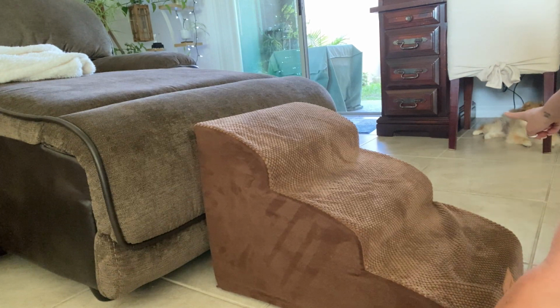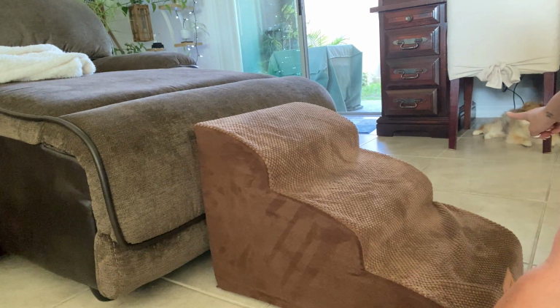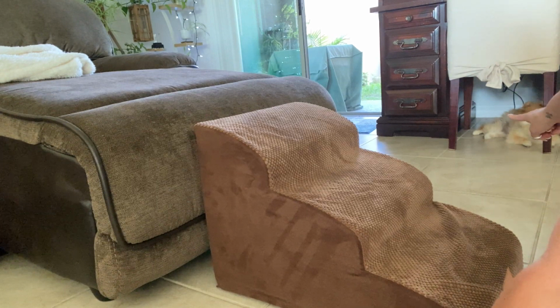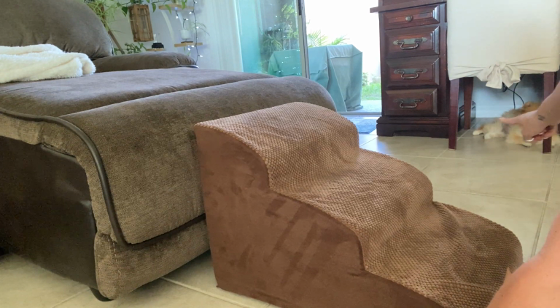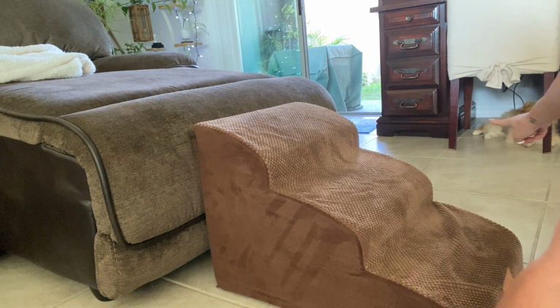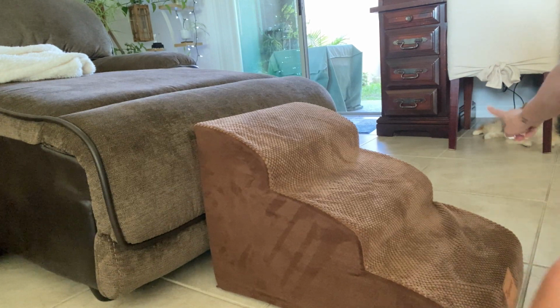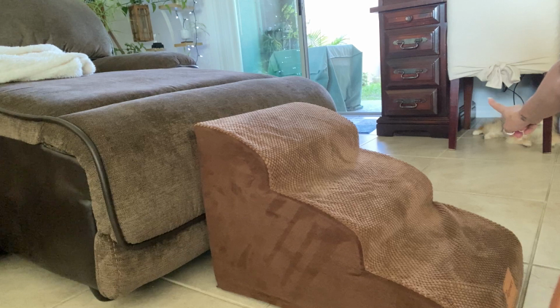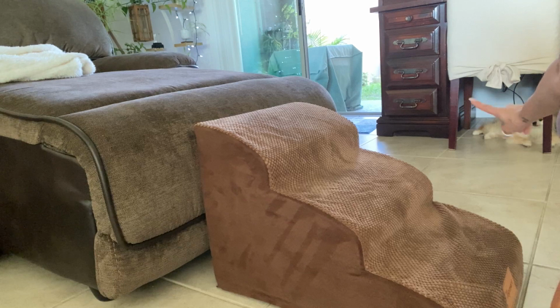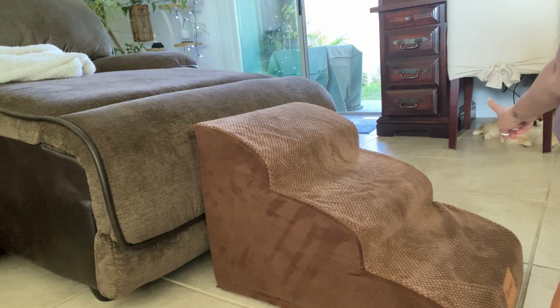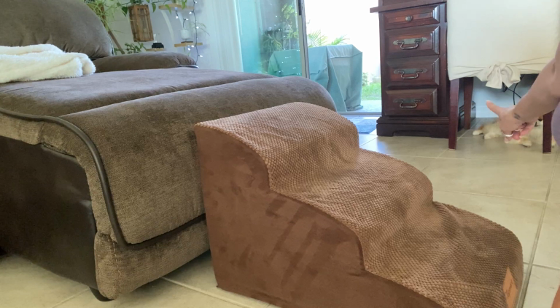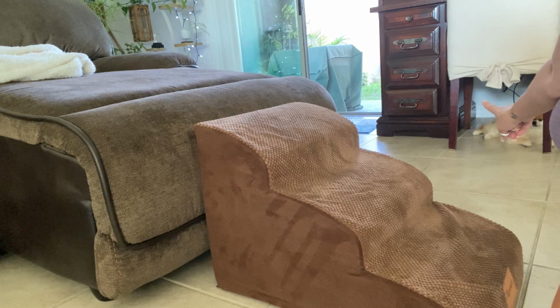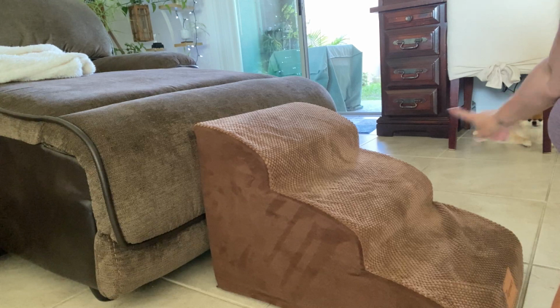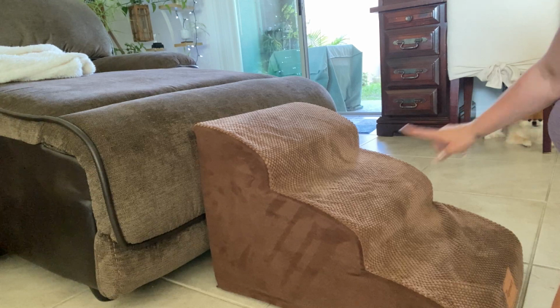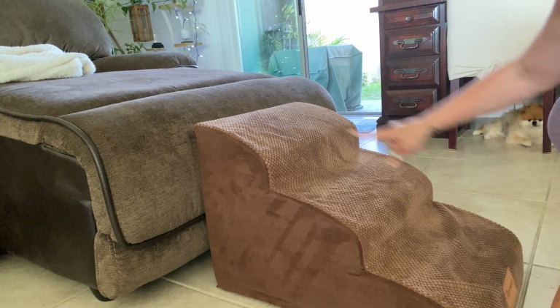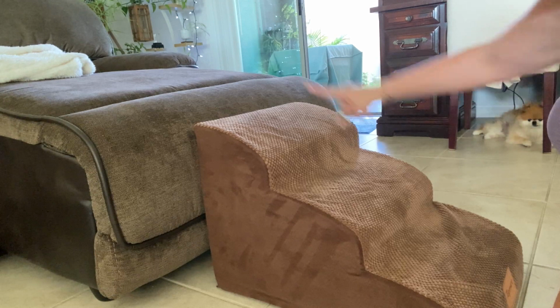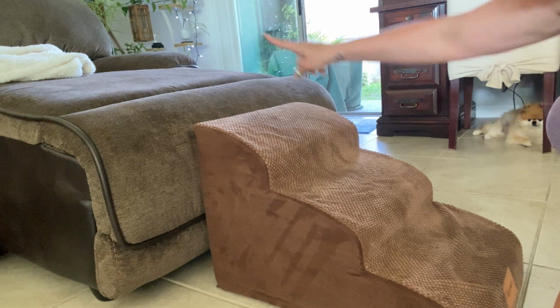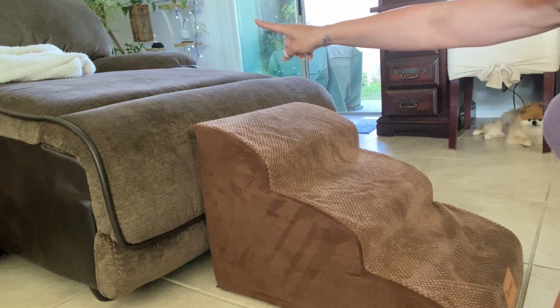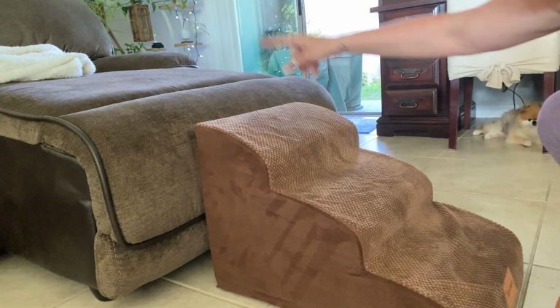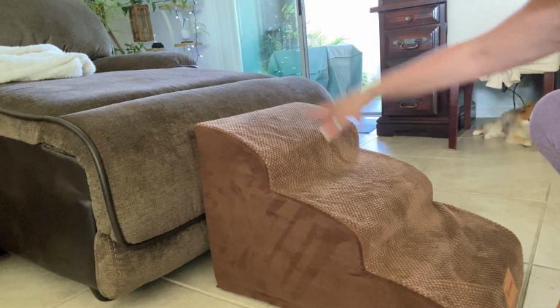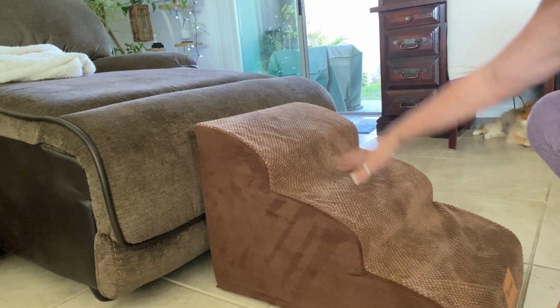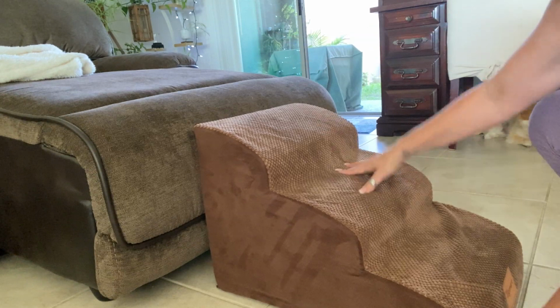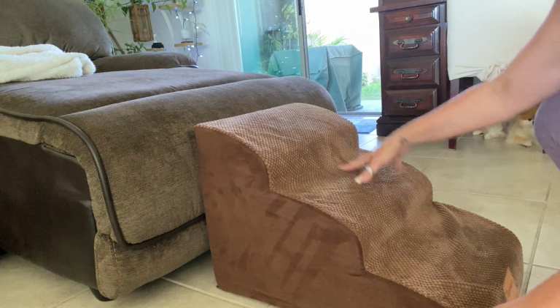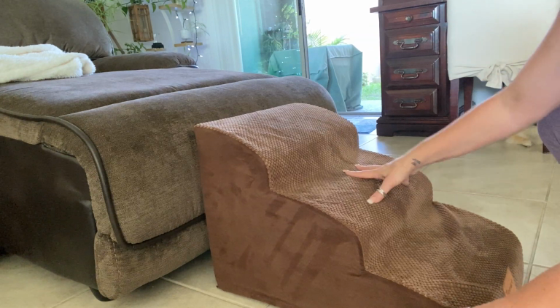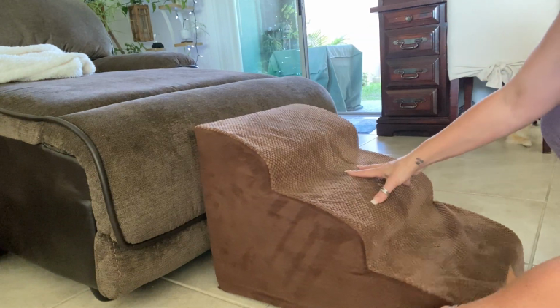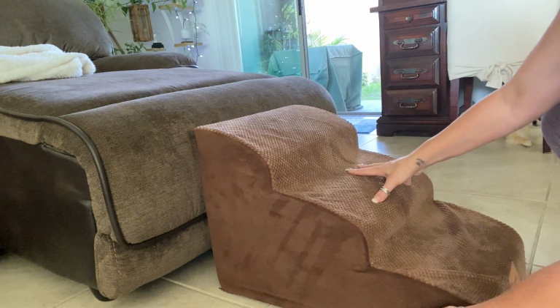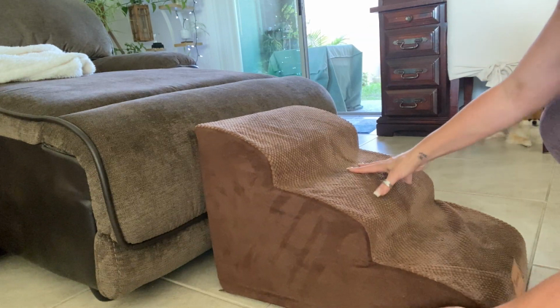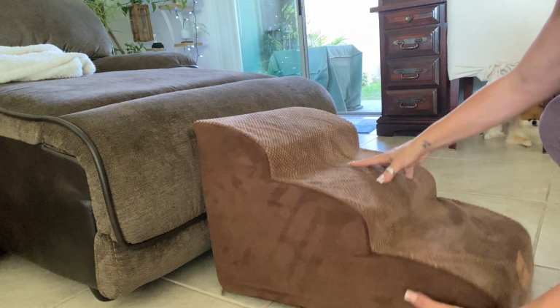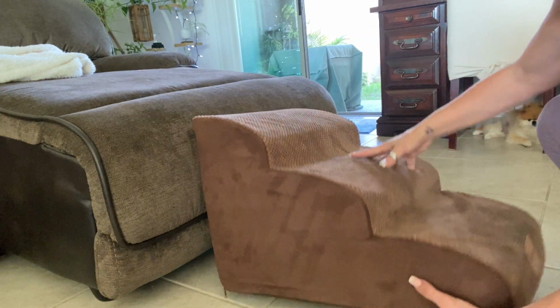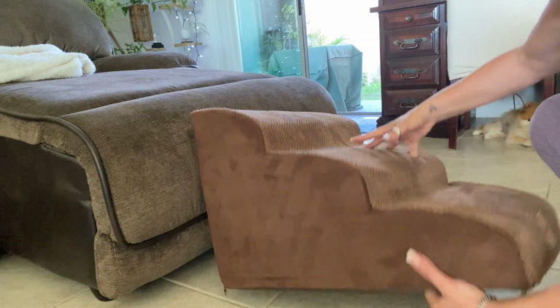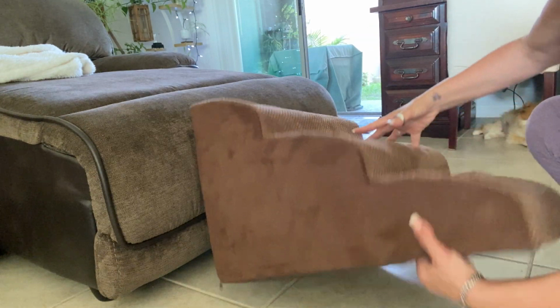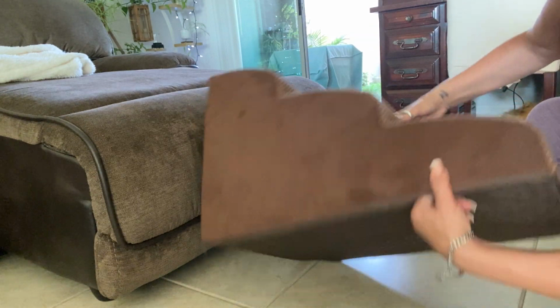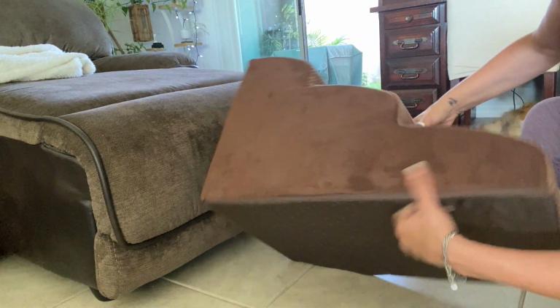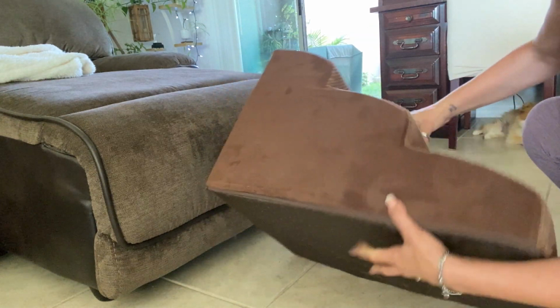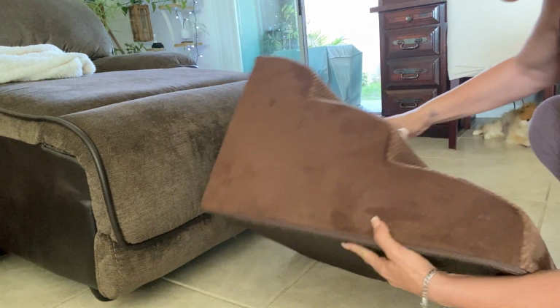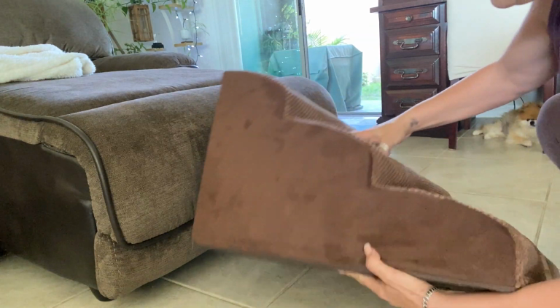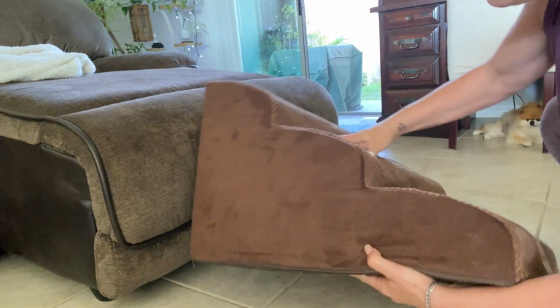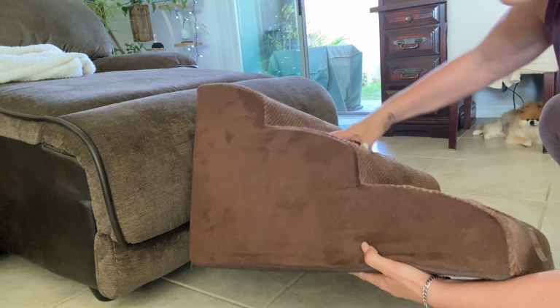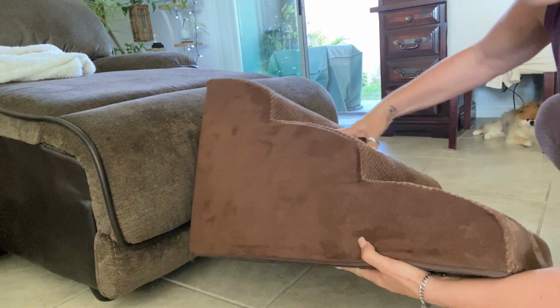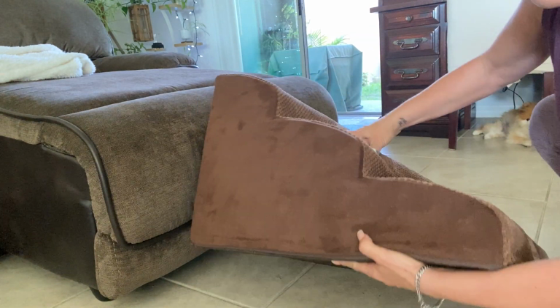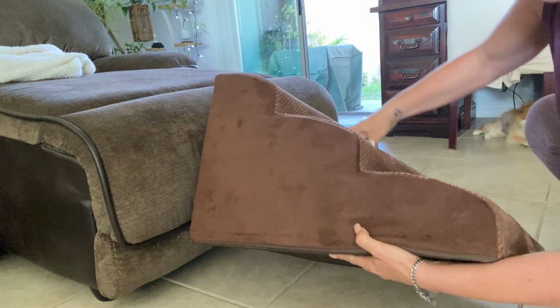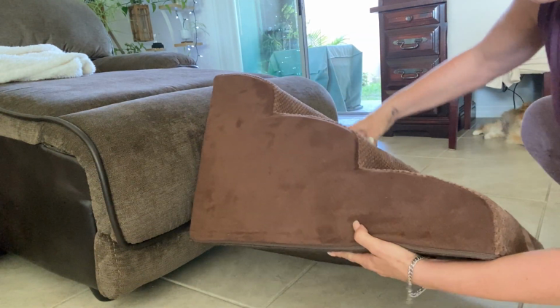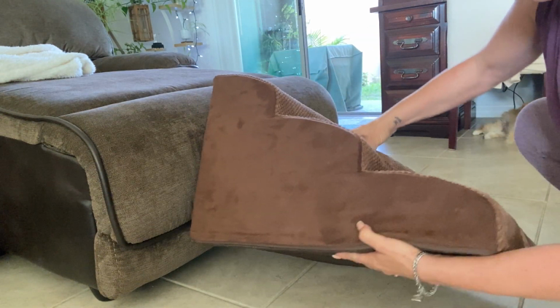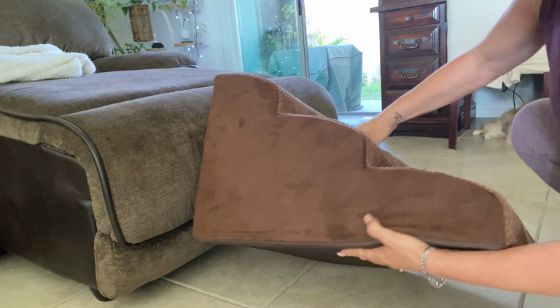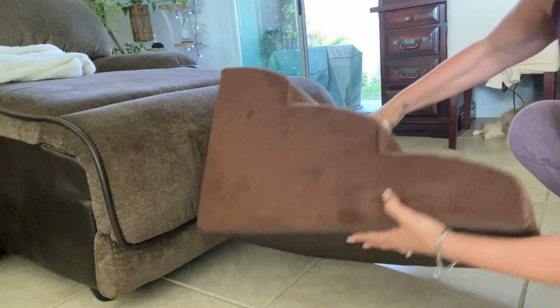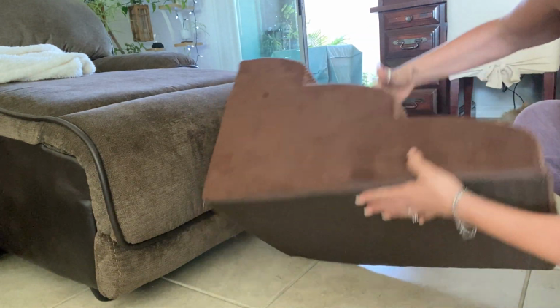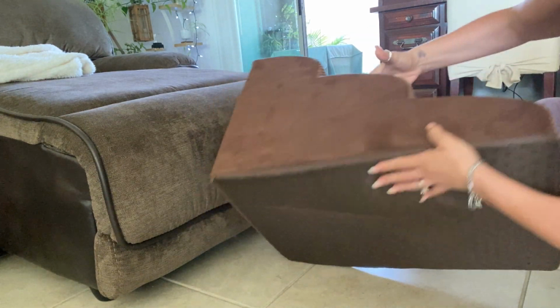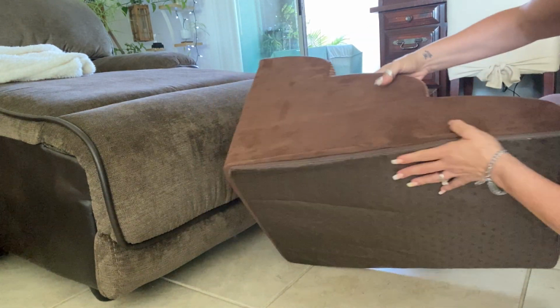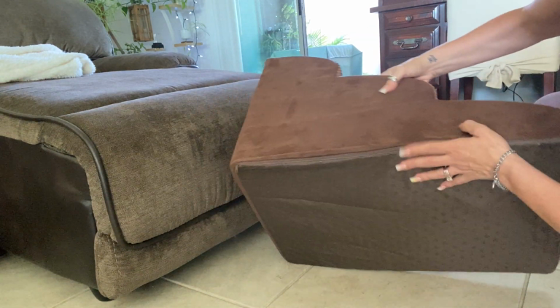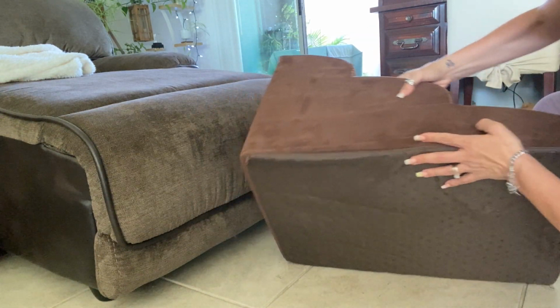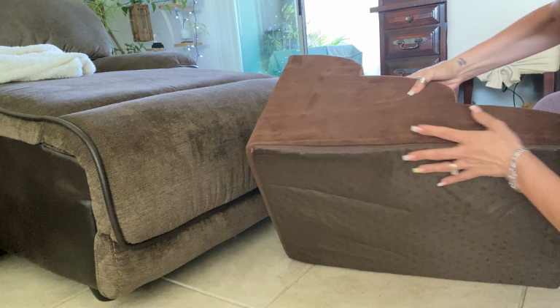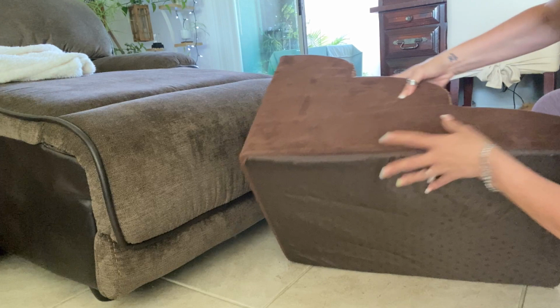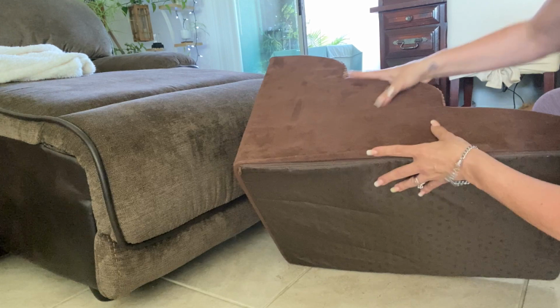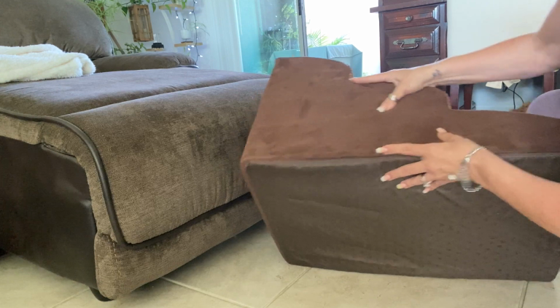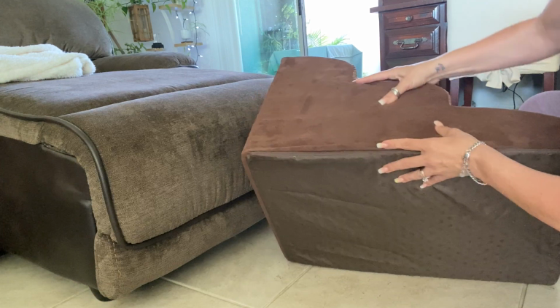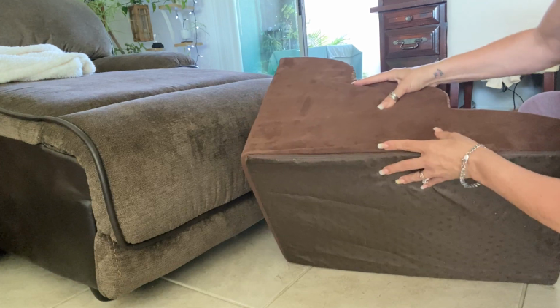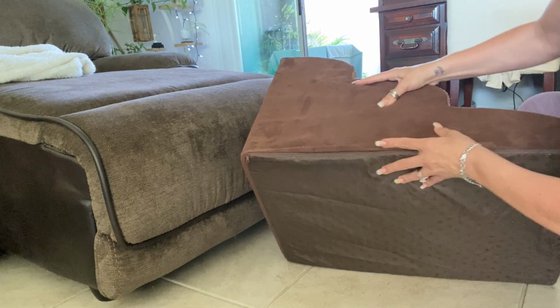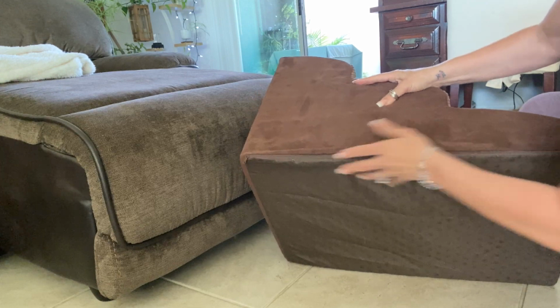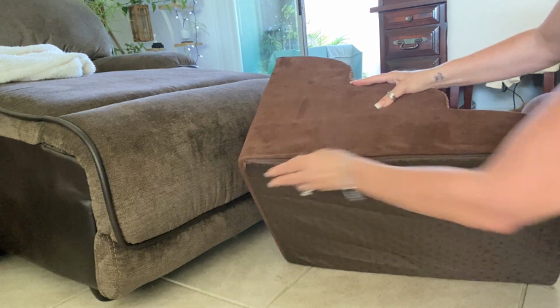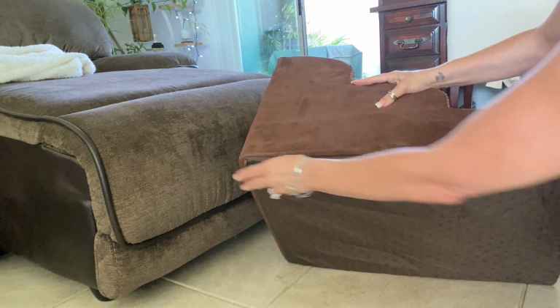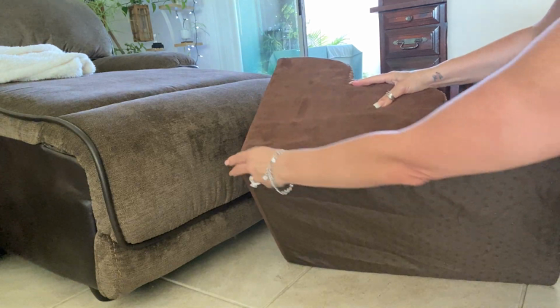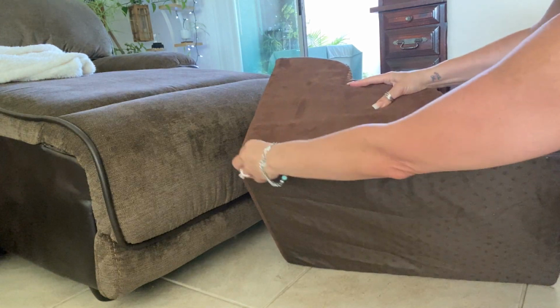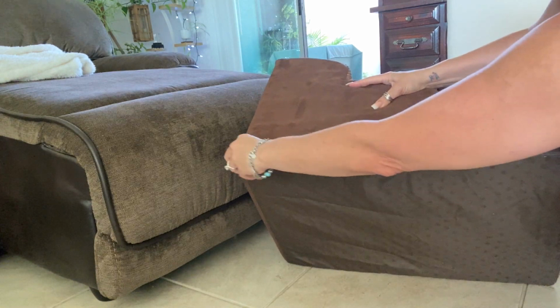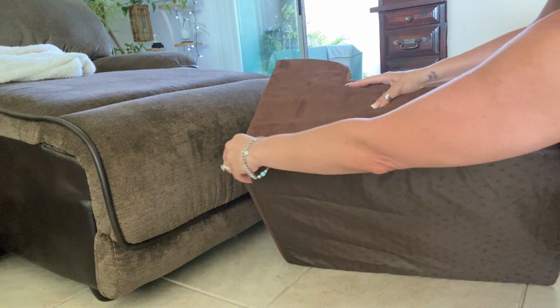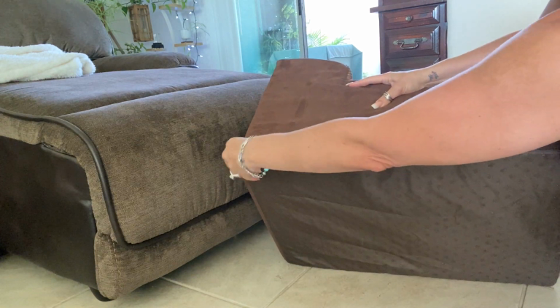We have tiled floors. She can't jump. She loves to go on the couch. So I got her the softer, cushiony stairs.